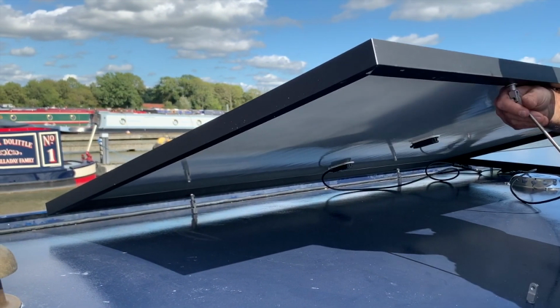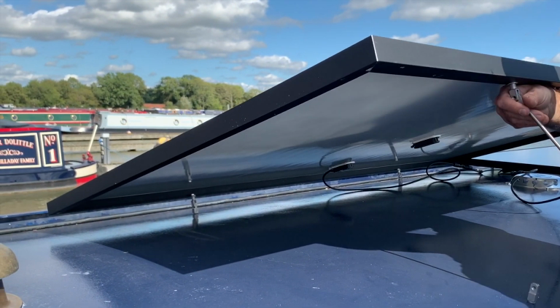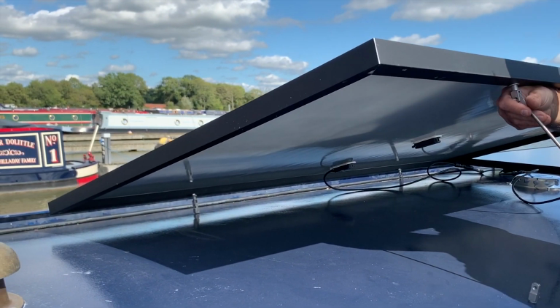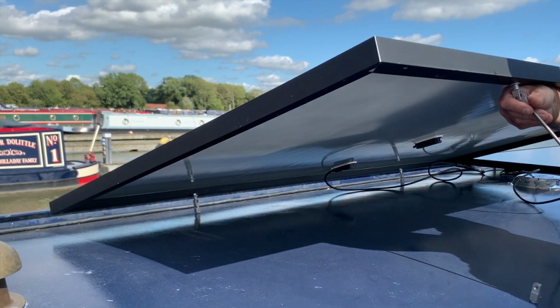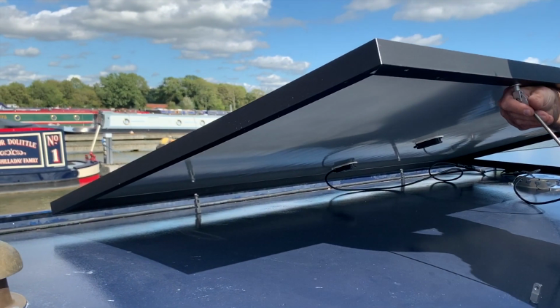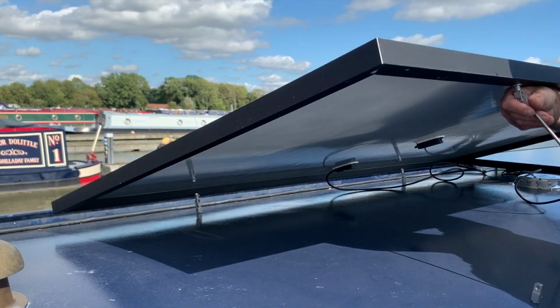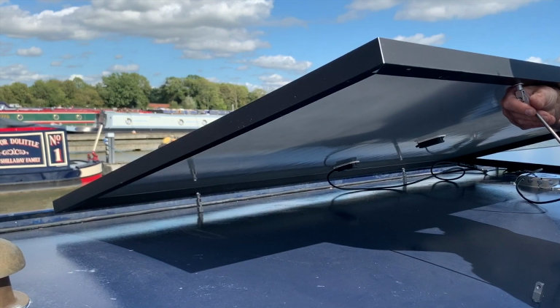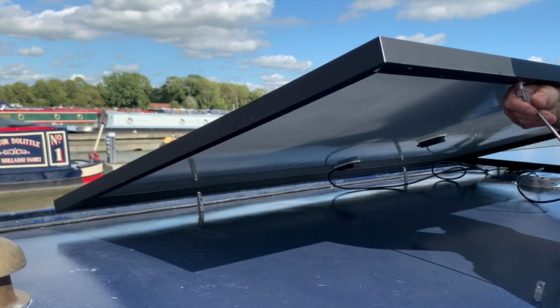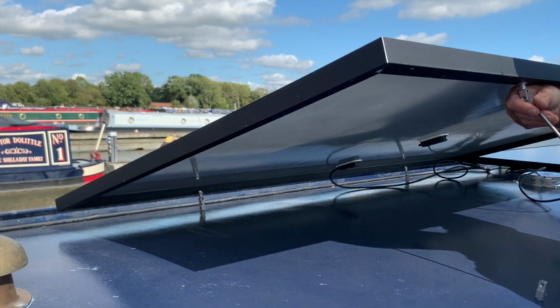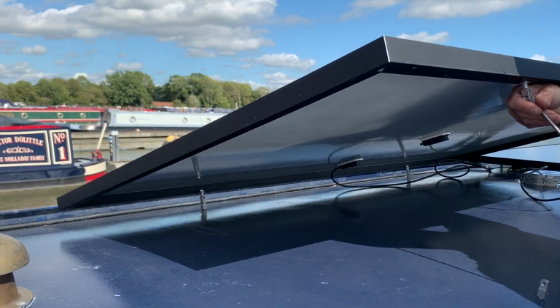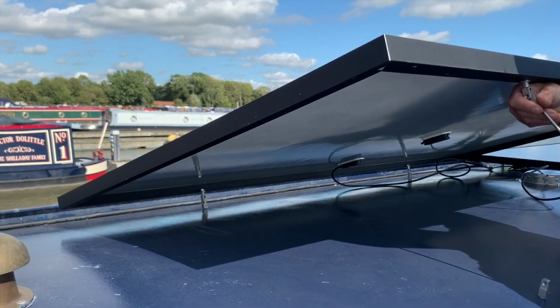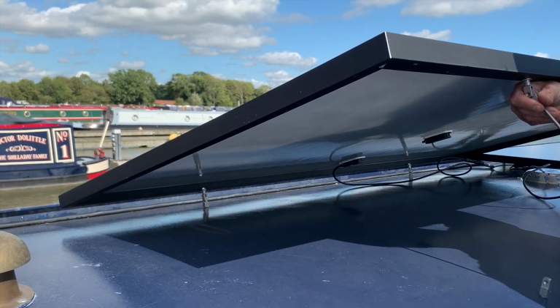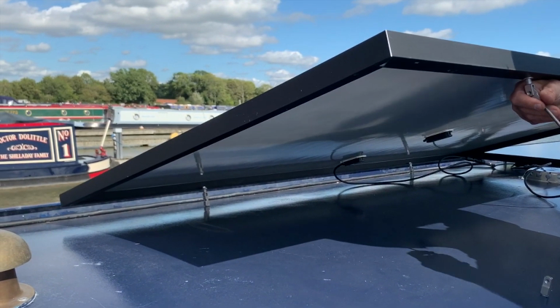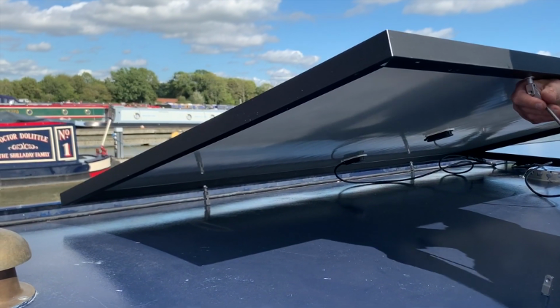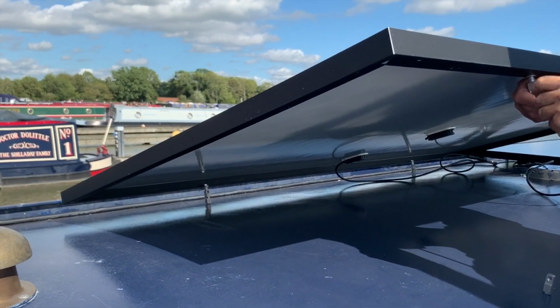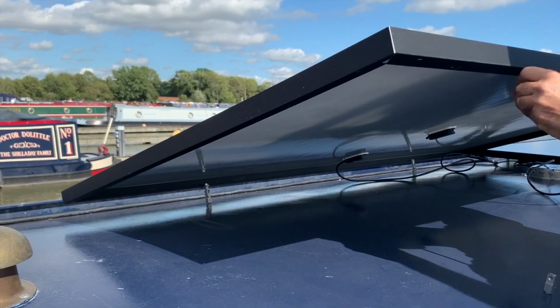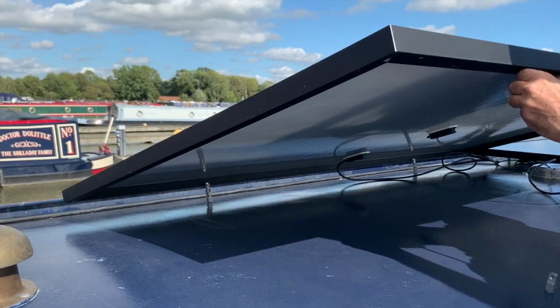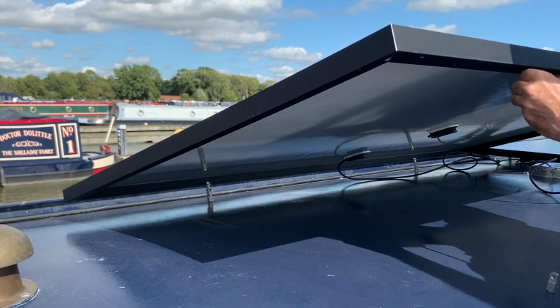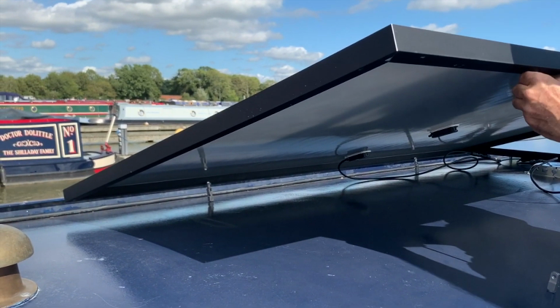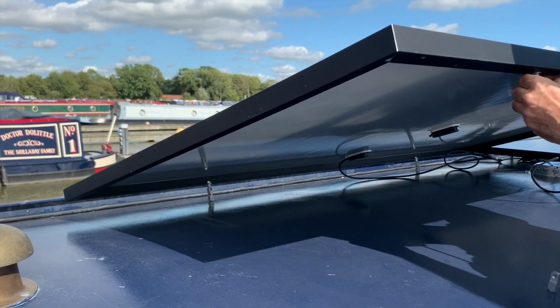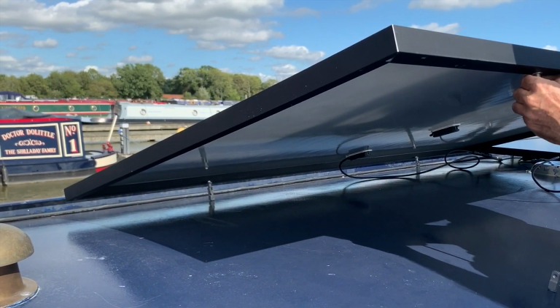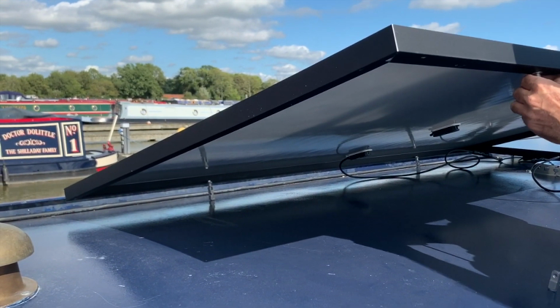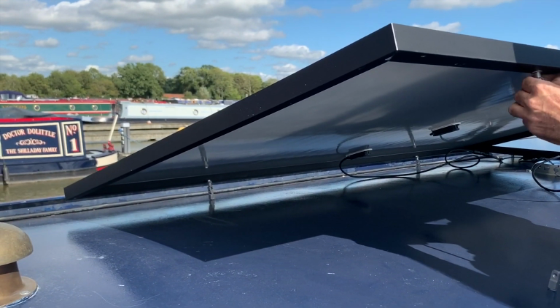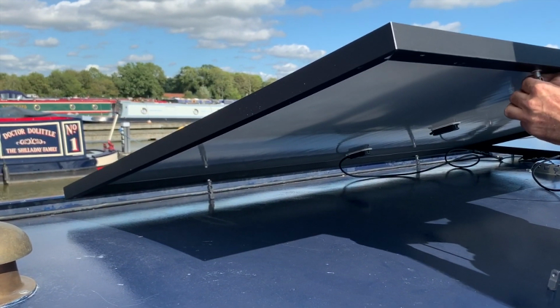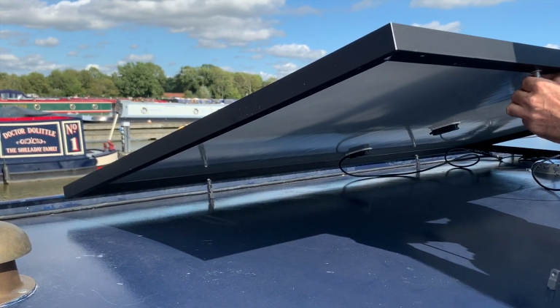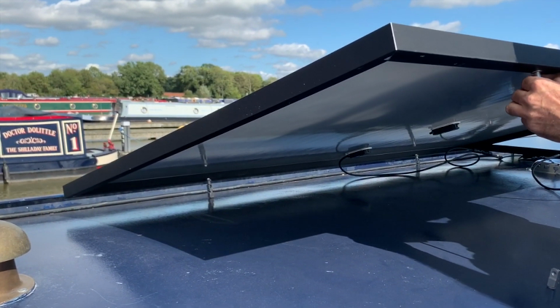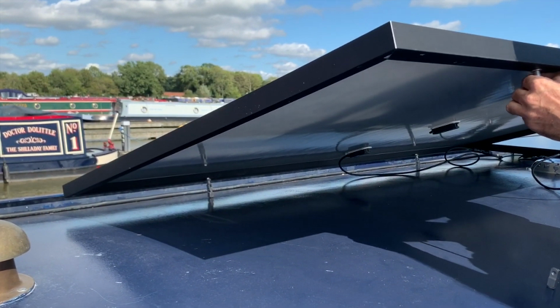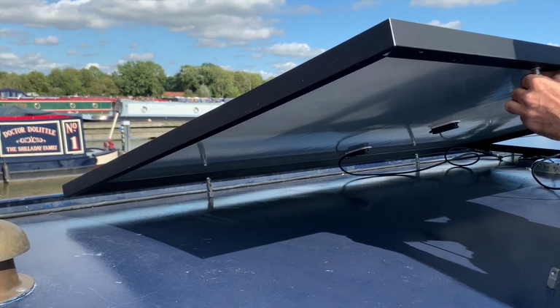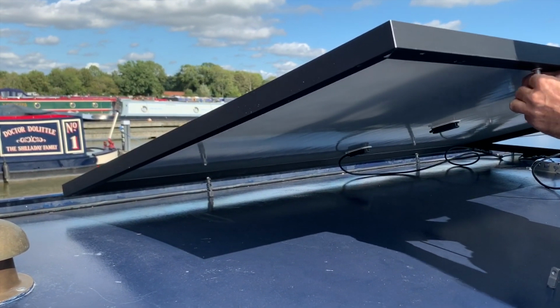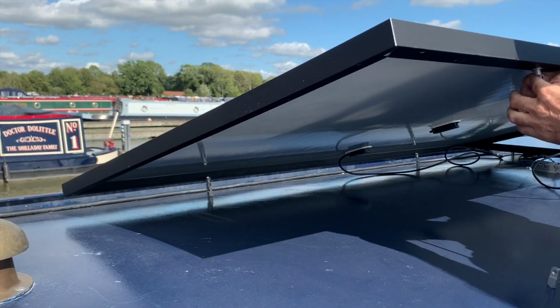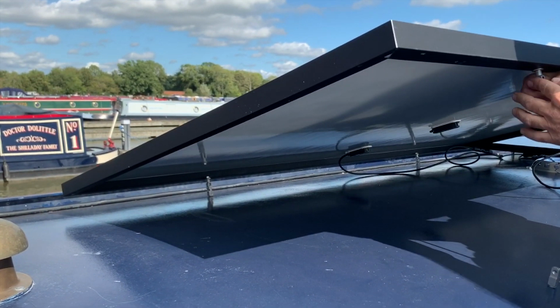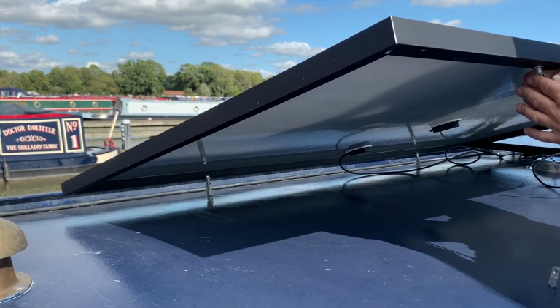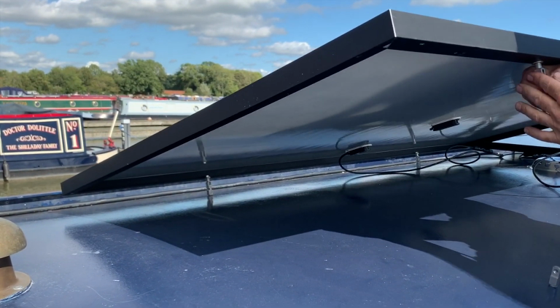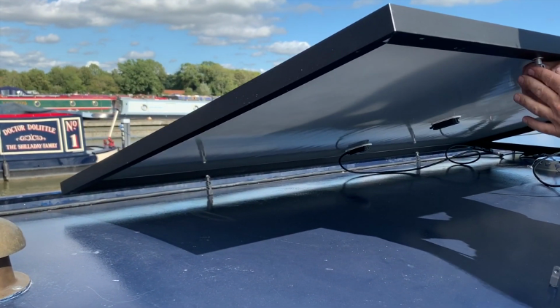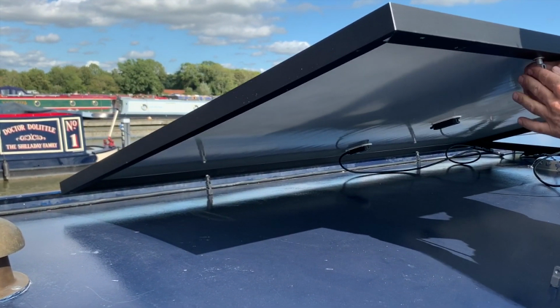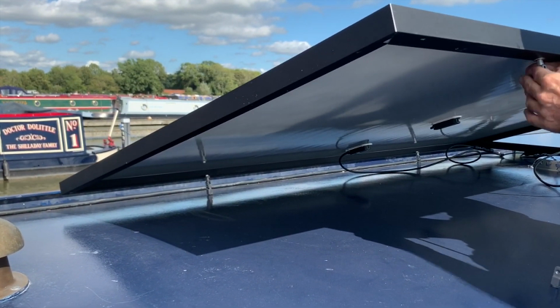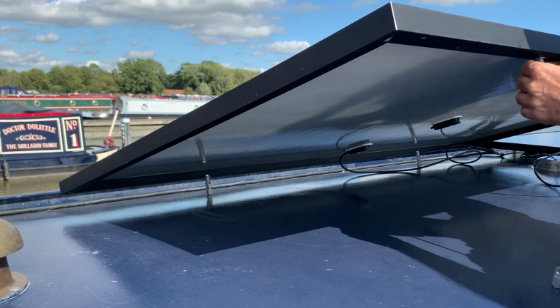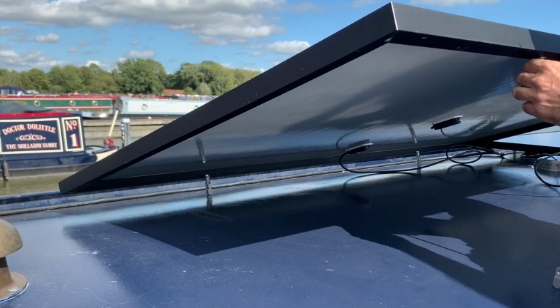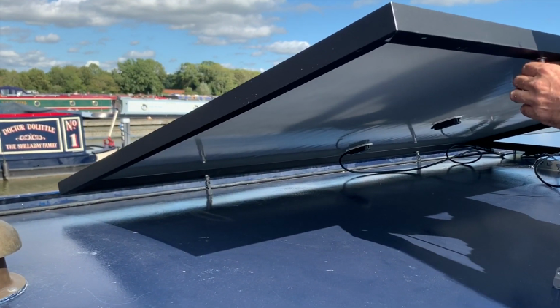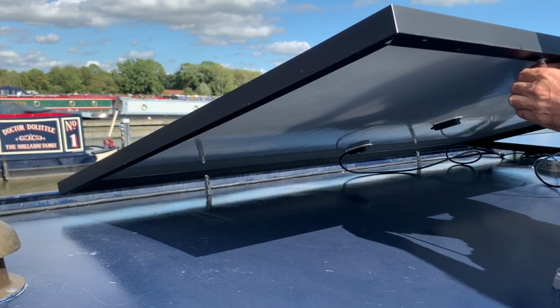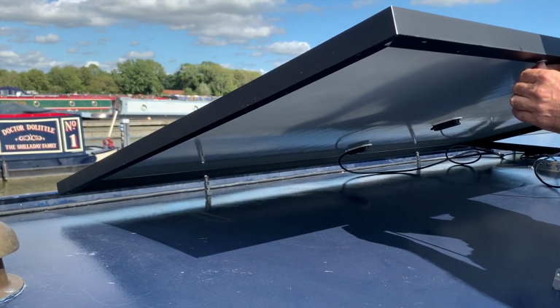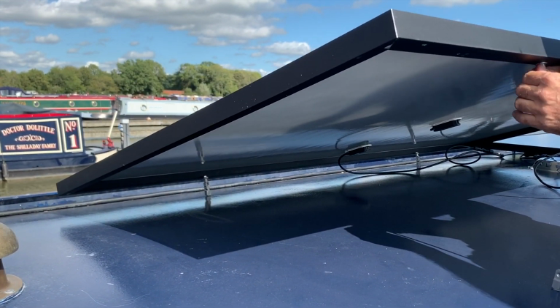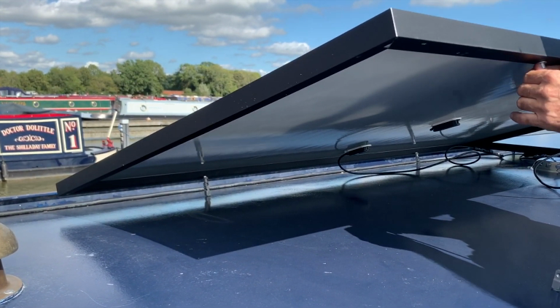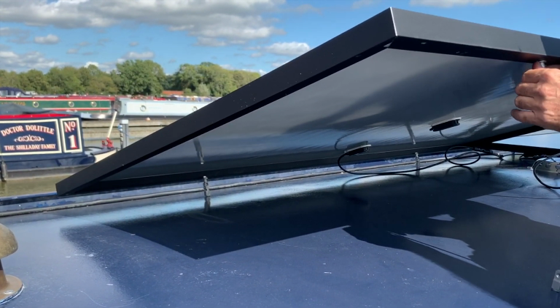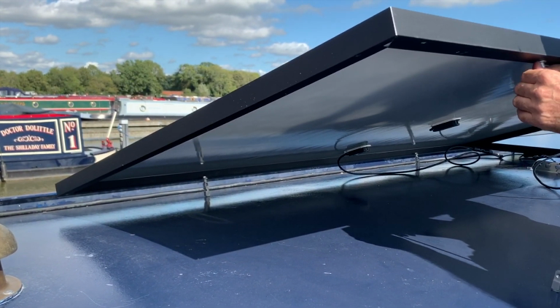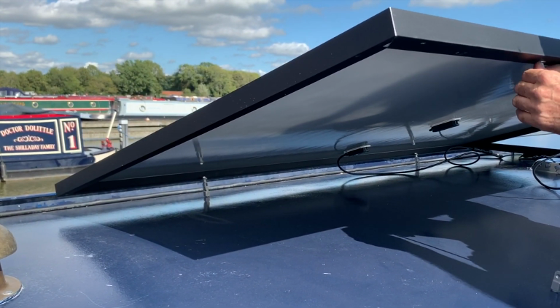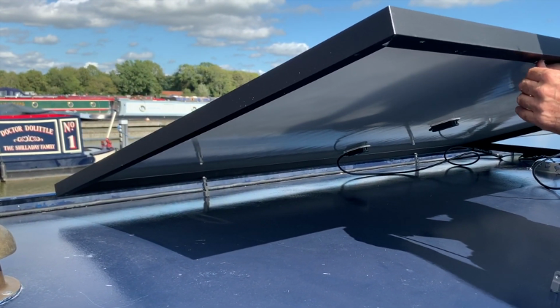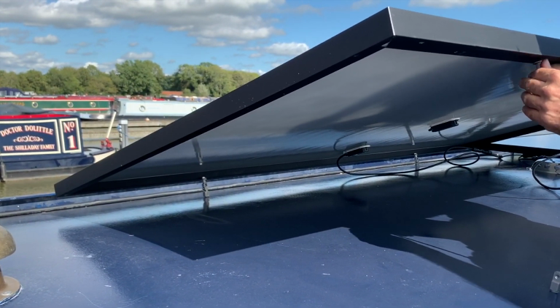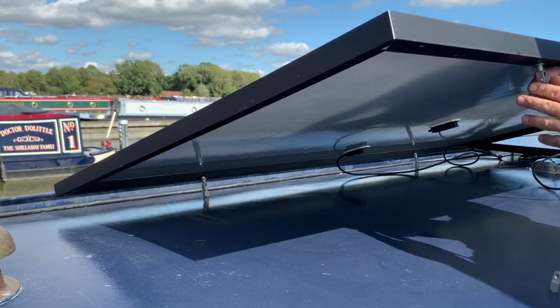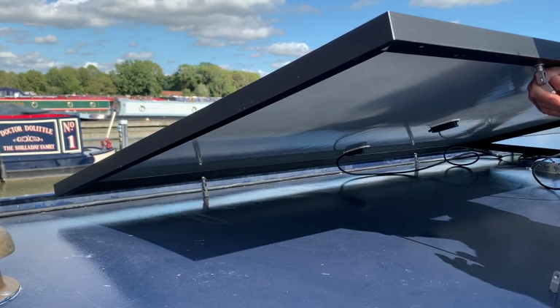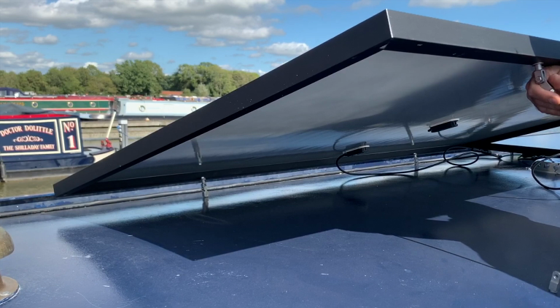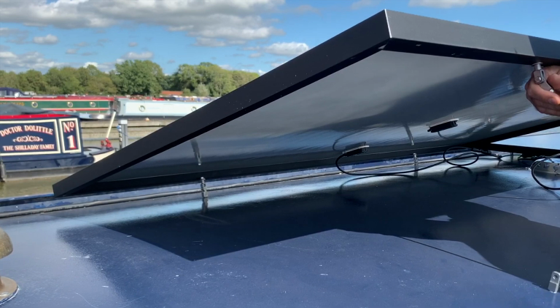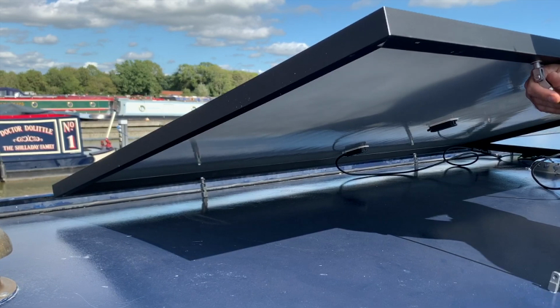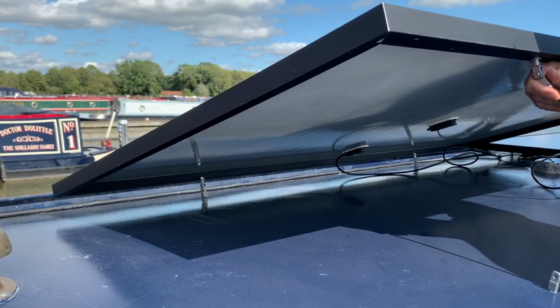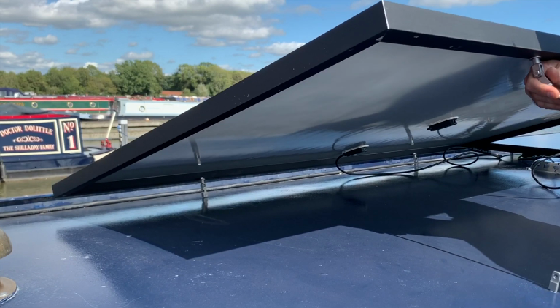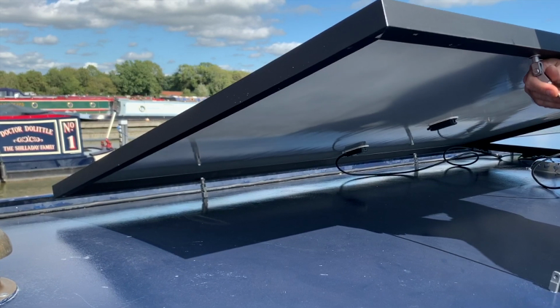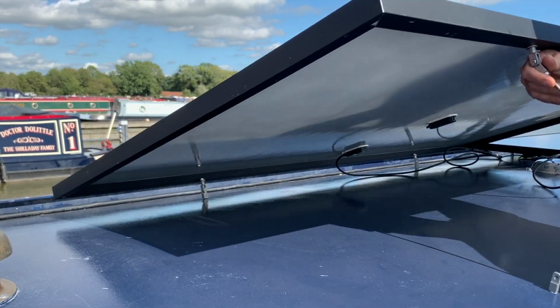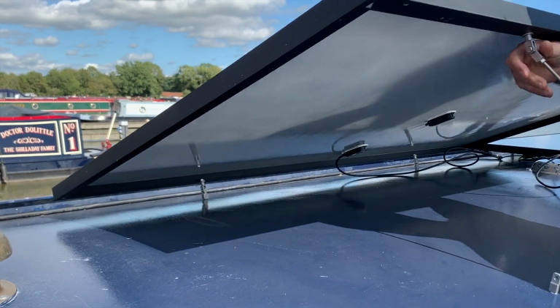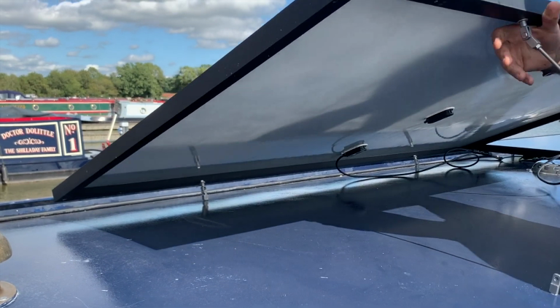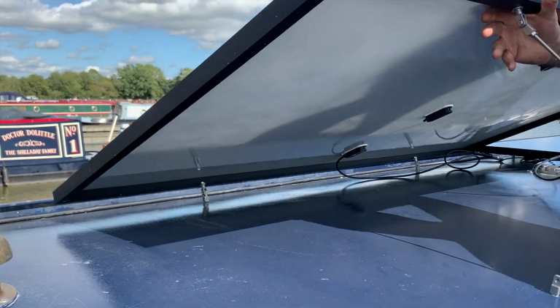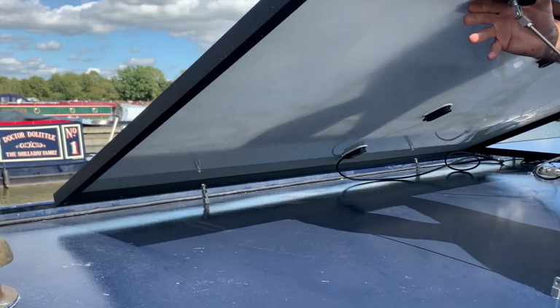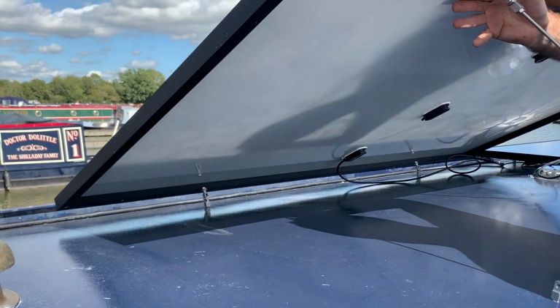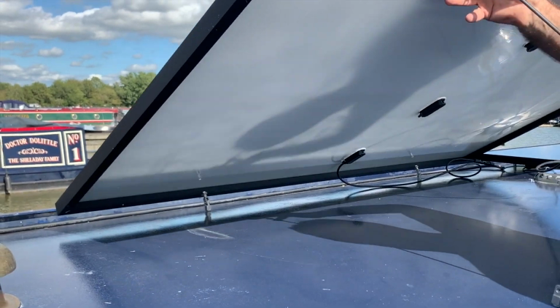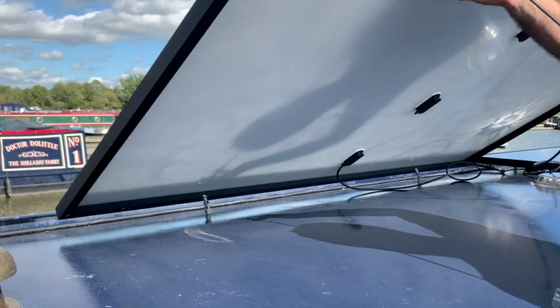We'll be able to tilt the panels towards the sun when it's lower in the sky in autumn and winter. This will help maximise the power we get from them.